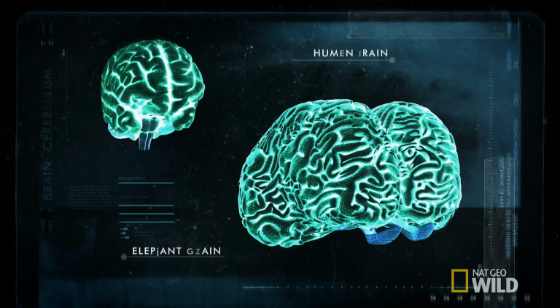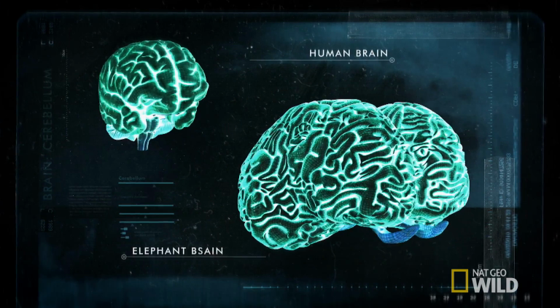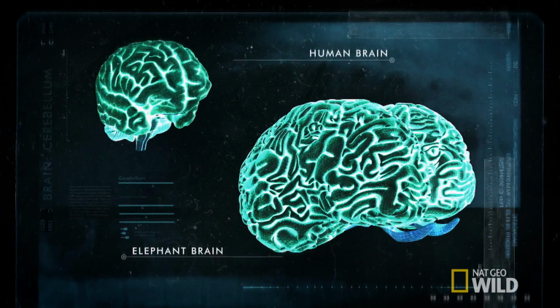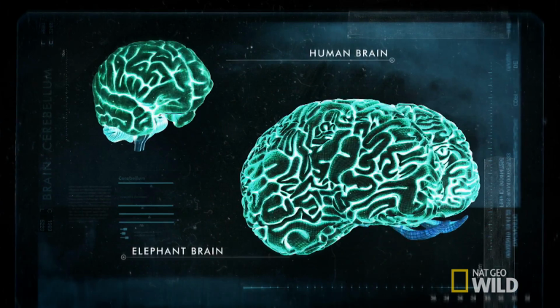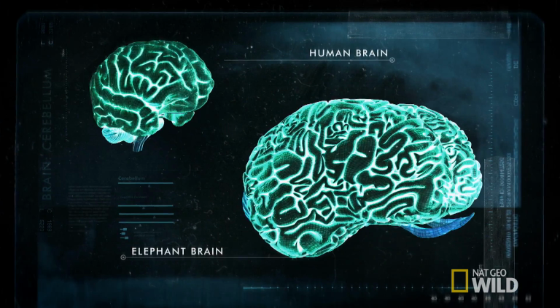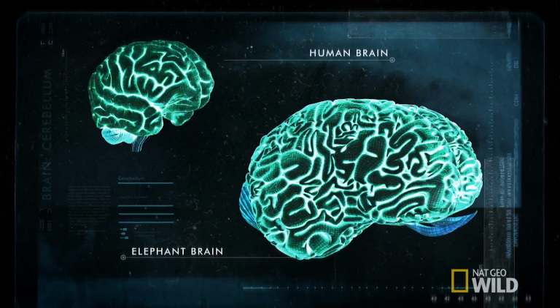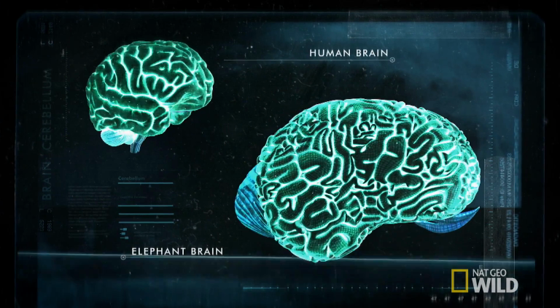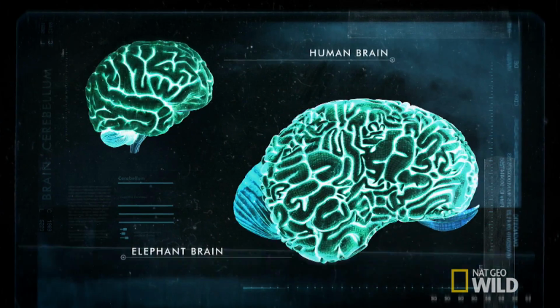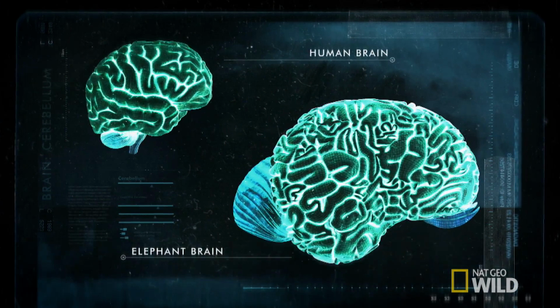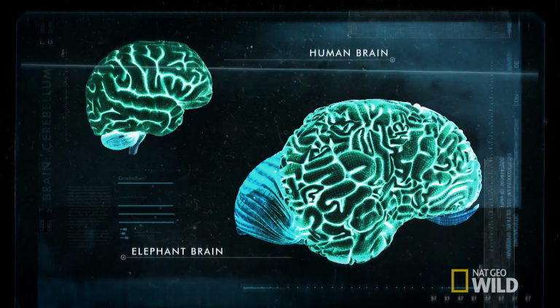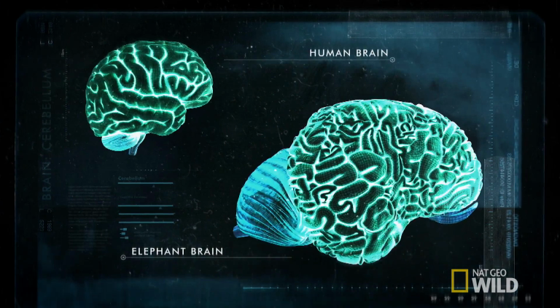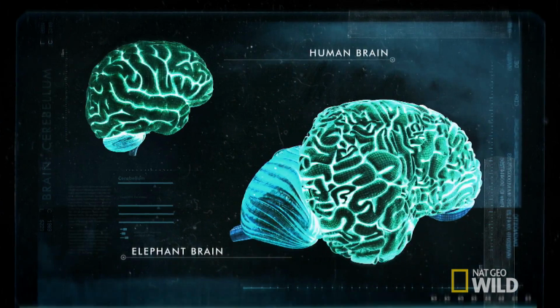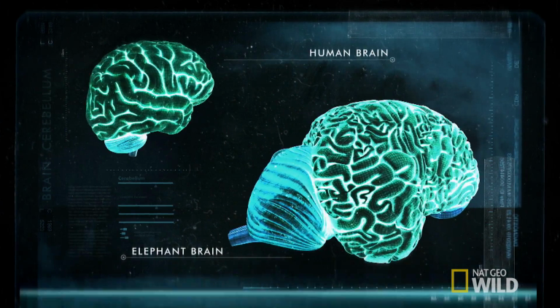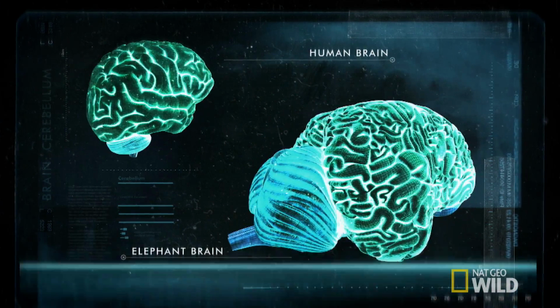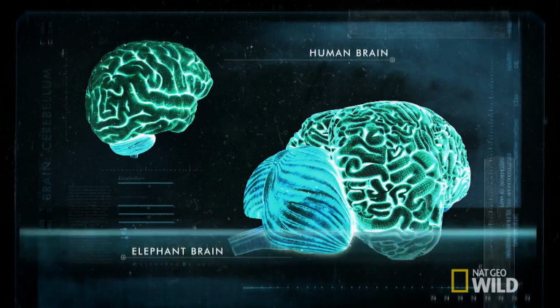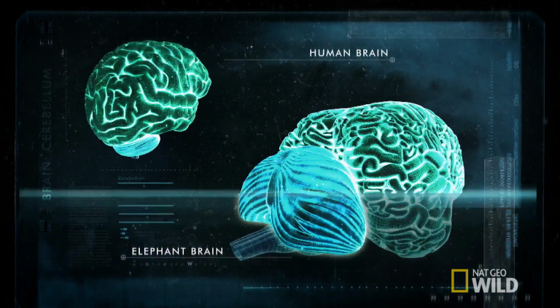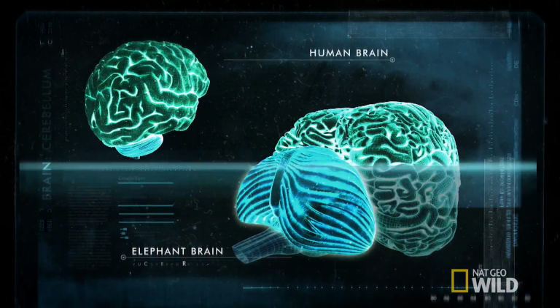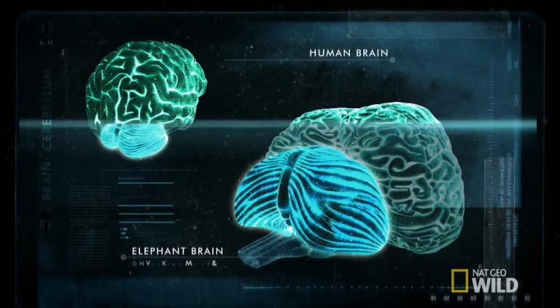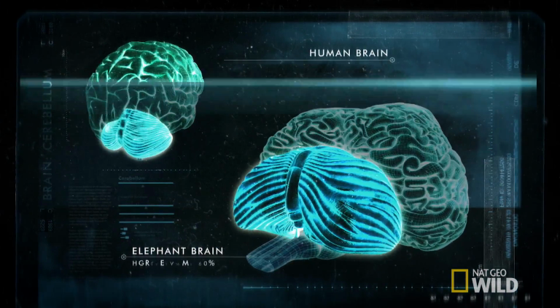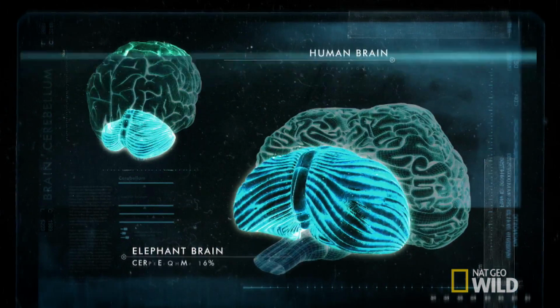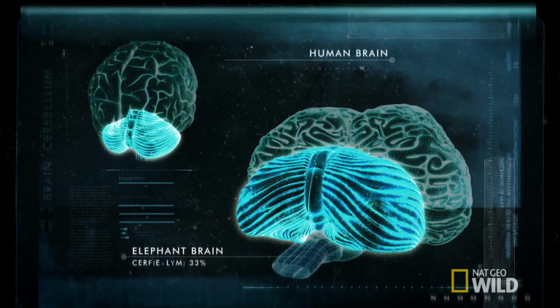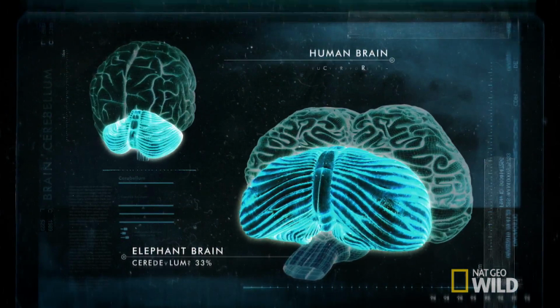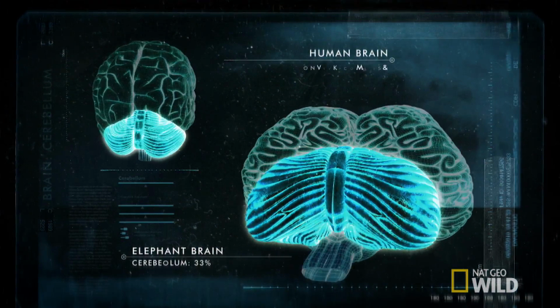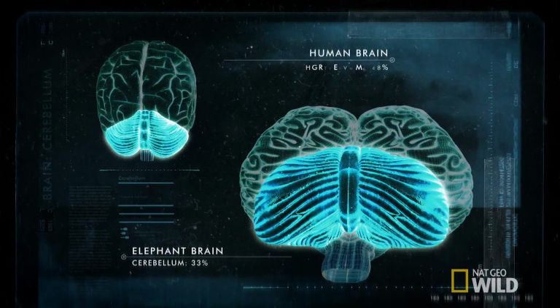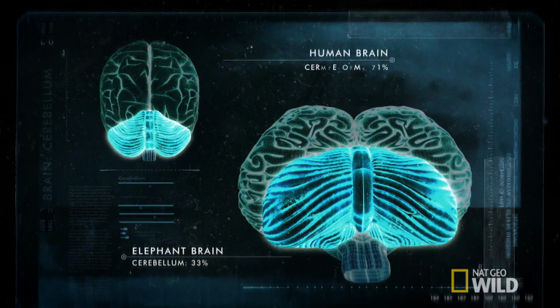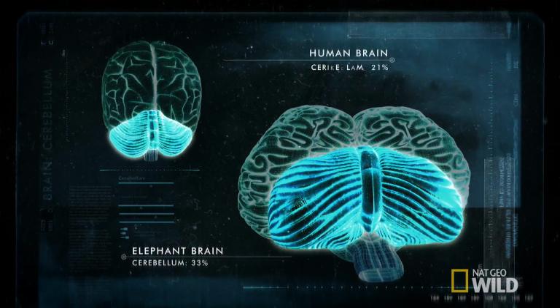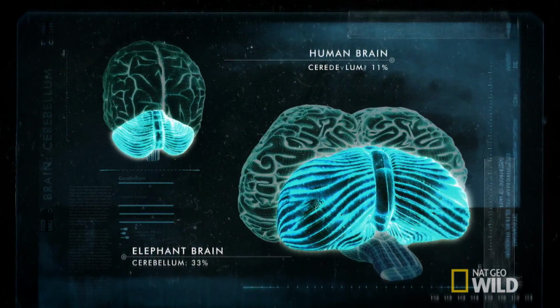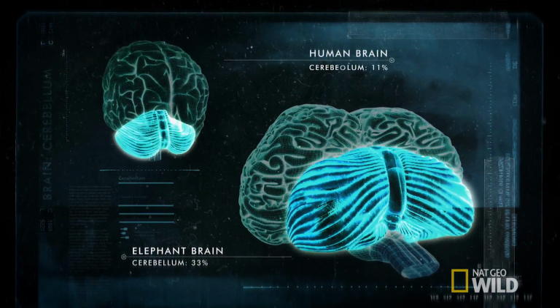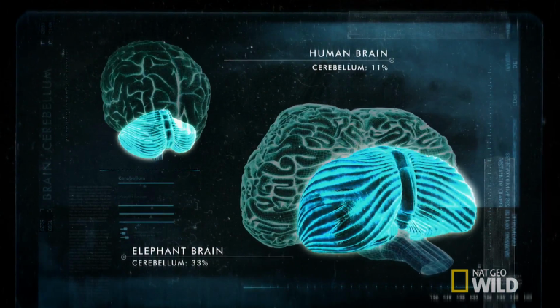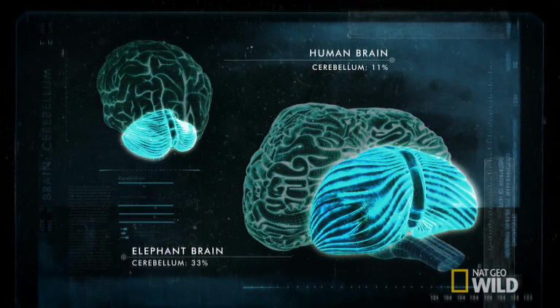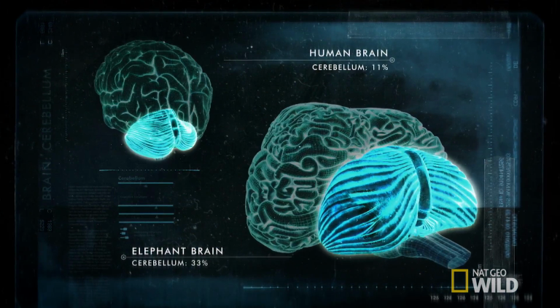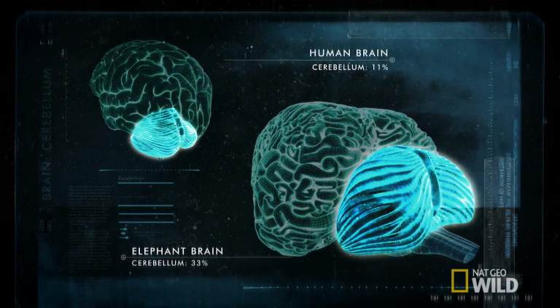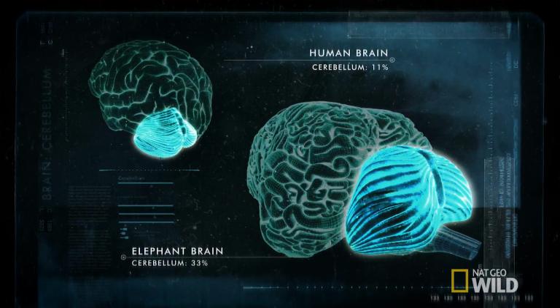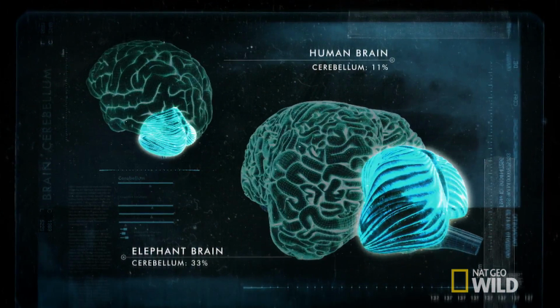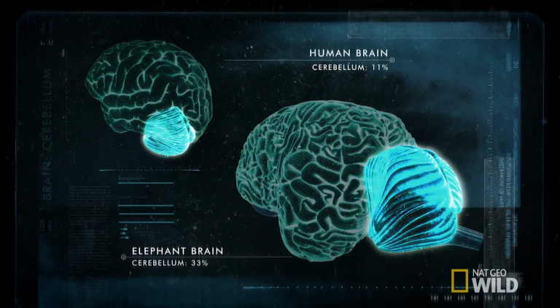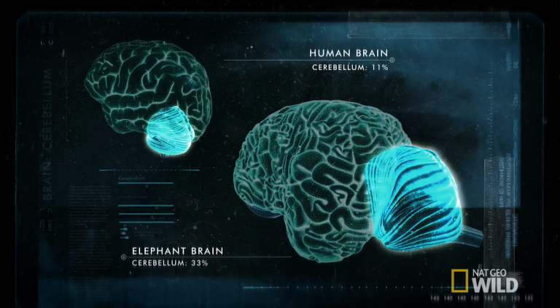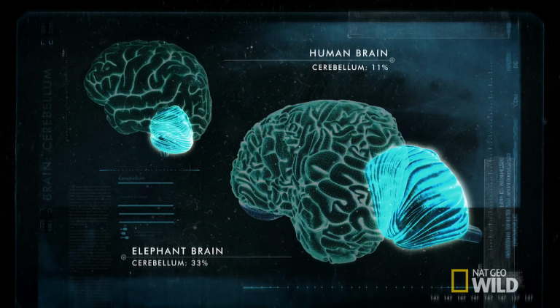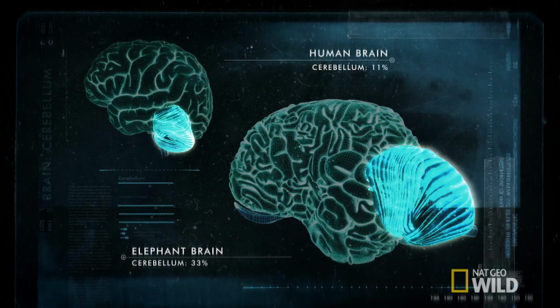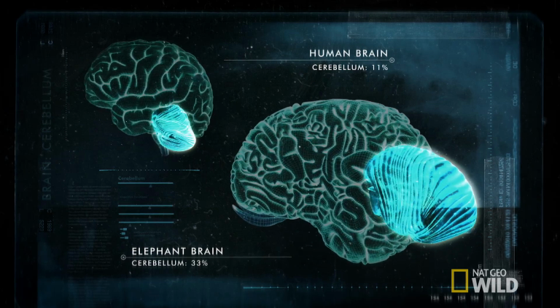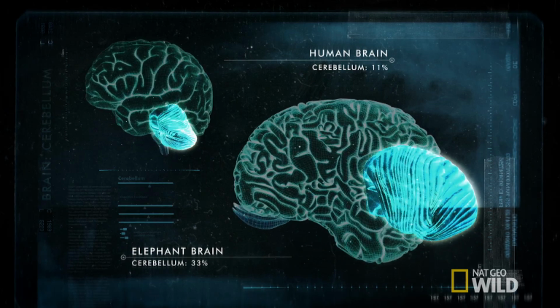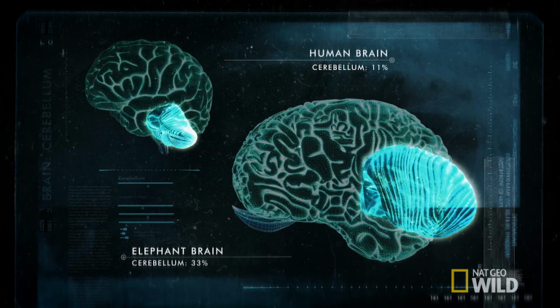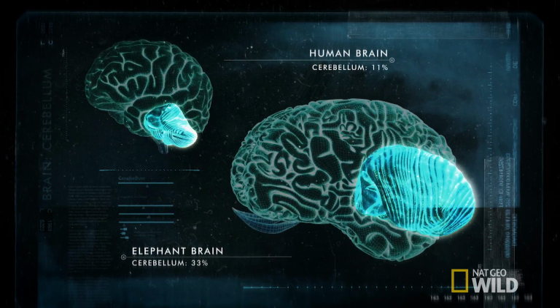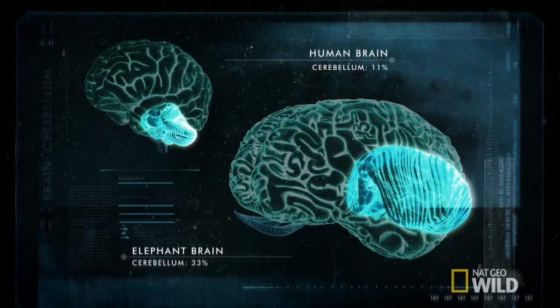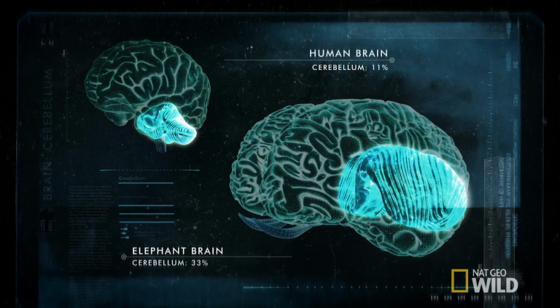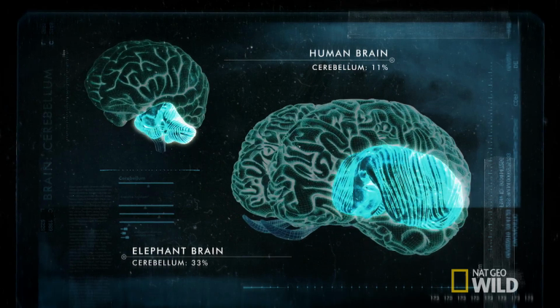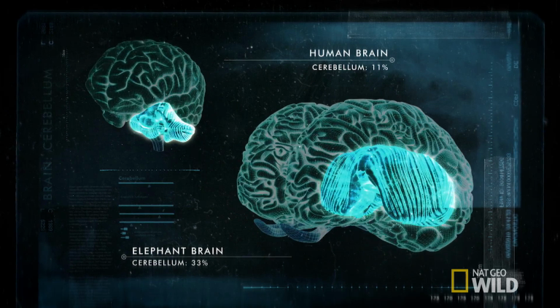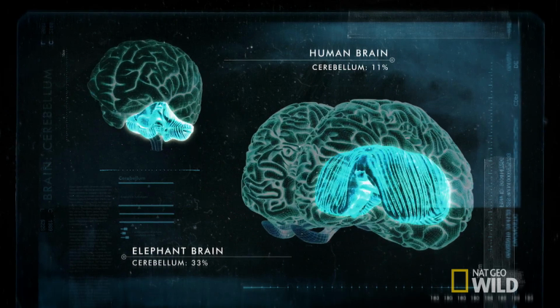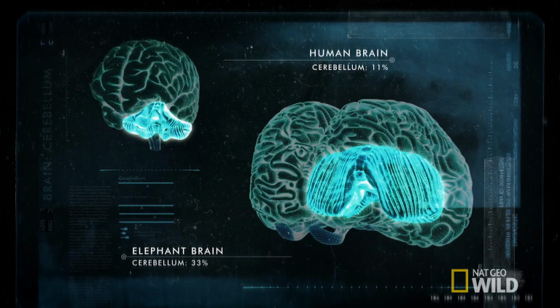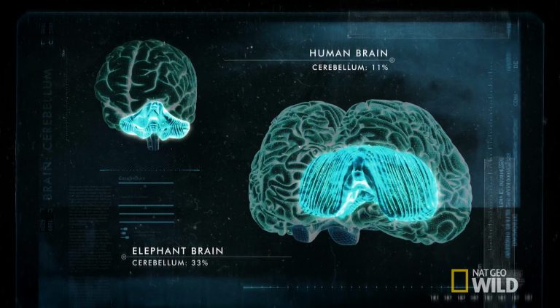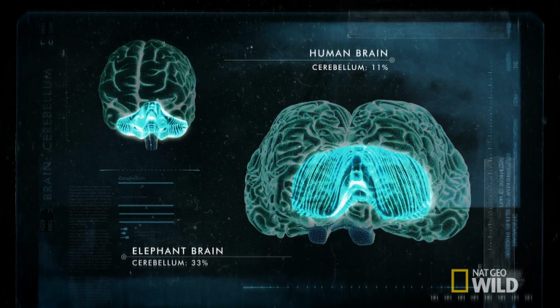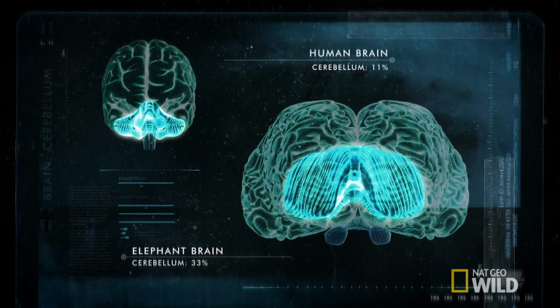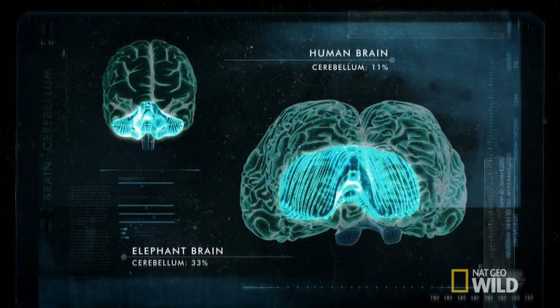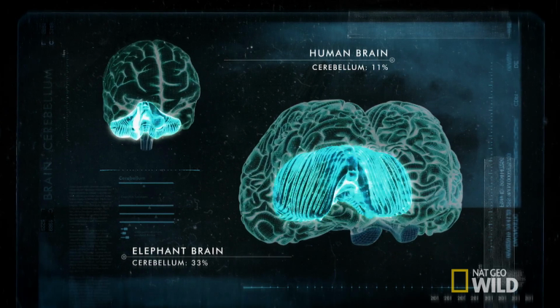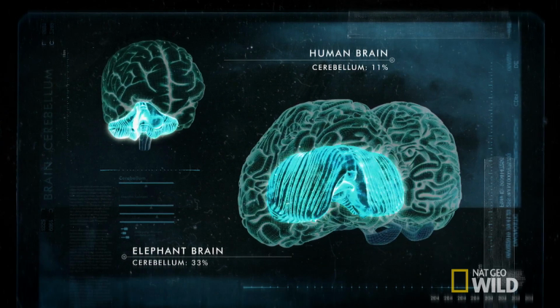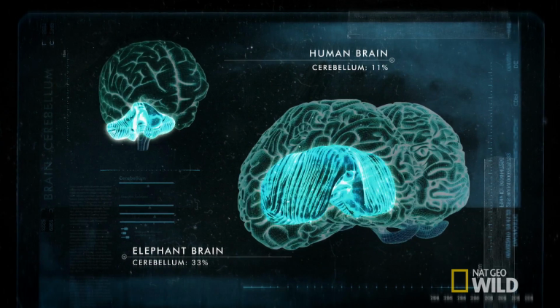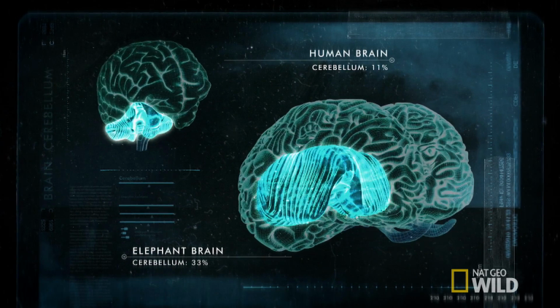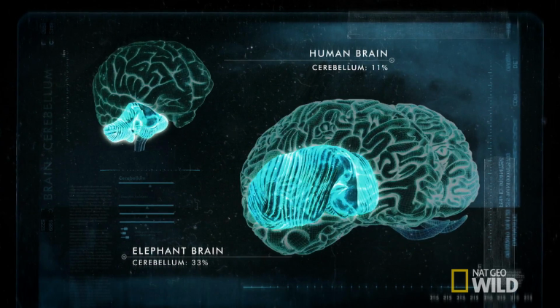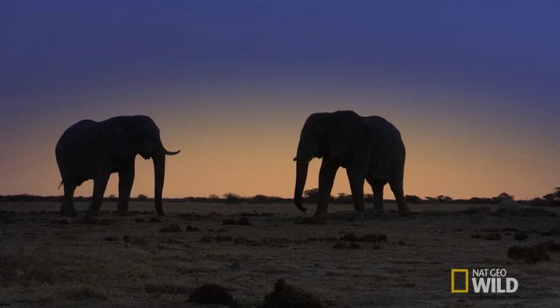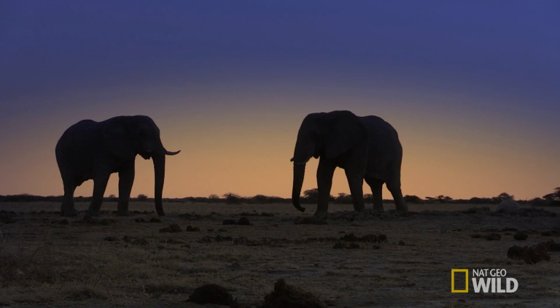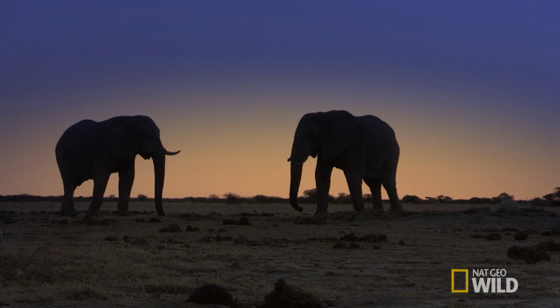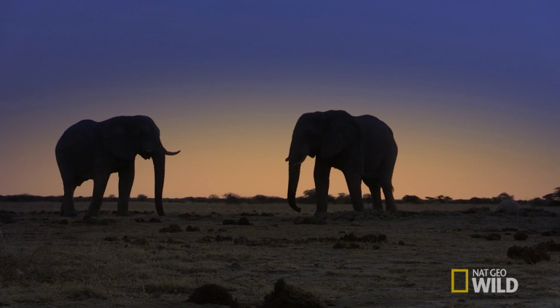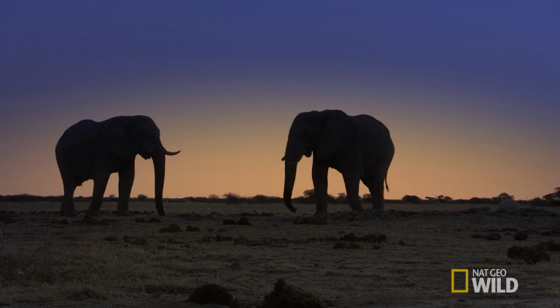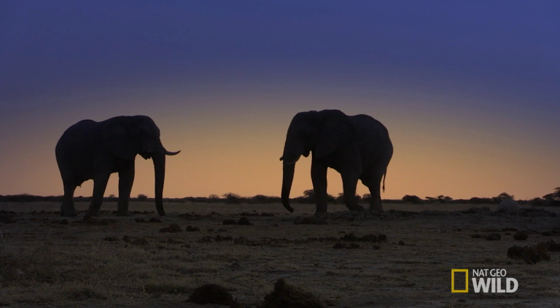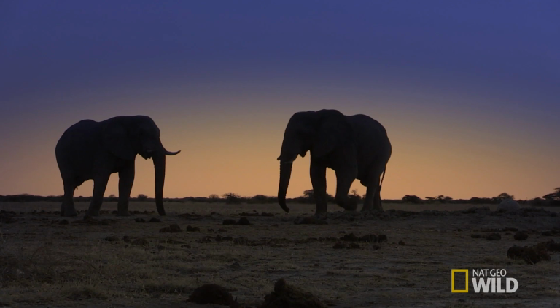The cerebellum takes in all that sensory information the elephant gets from smelling, hearing, feeling, and seeing the world.